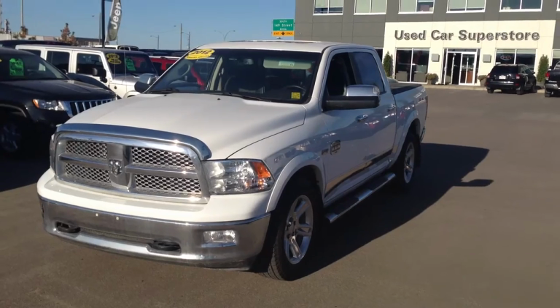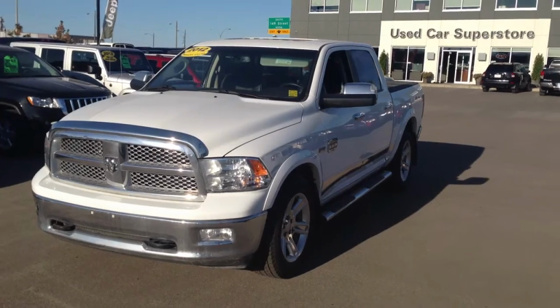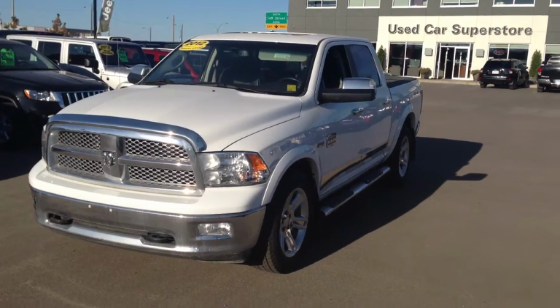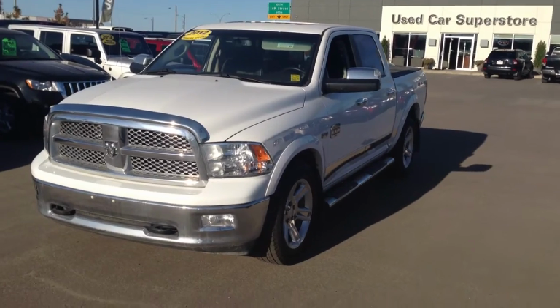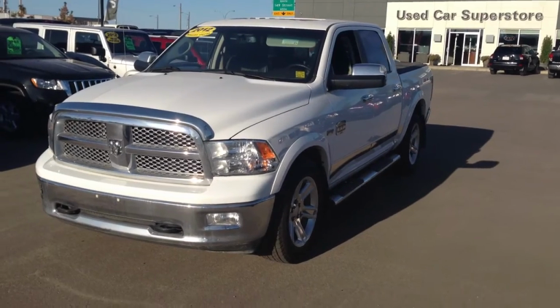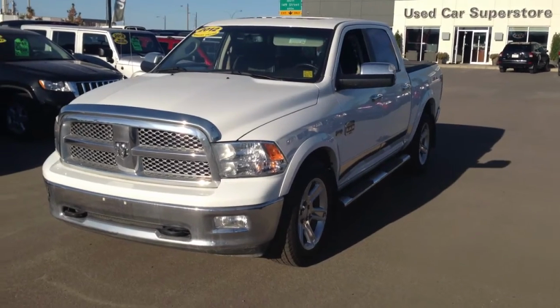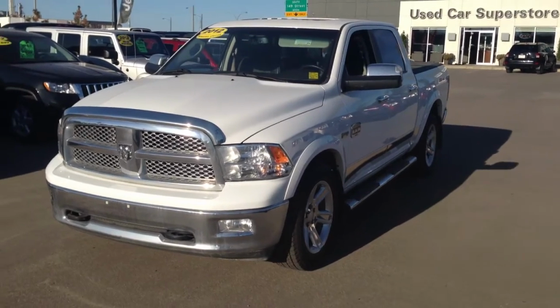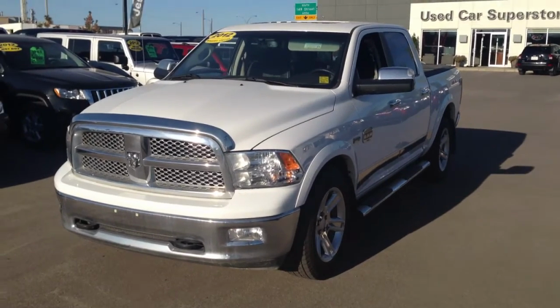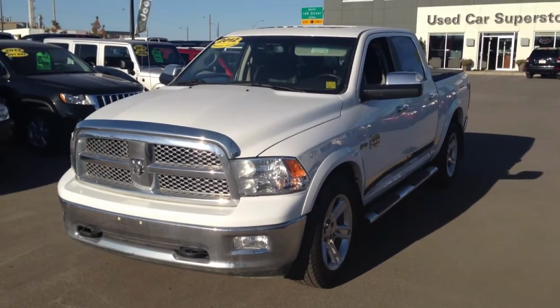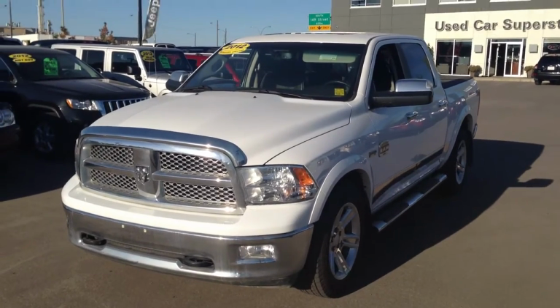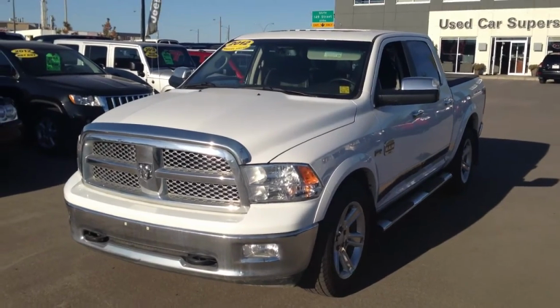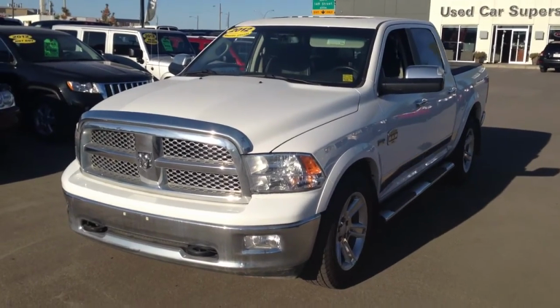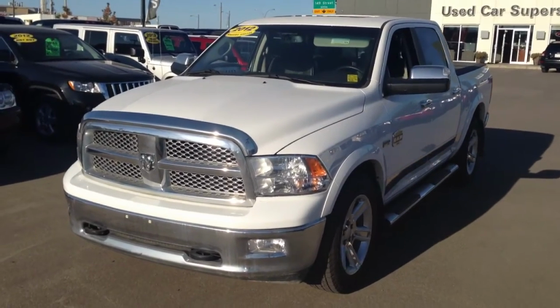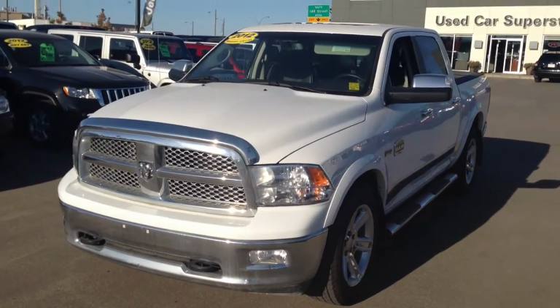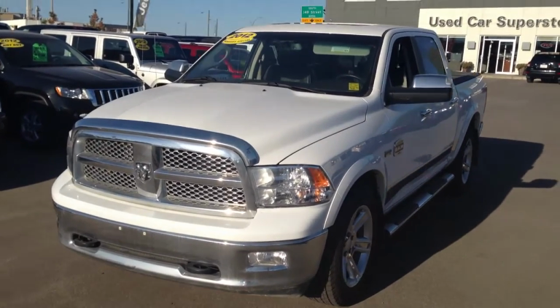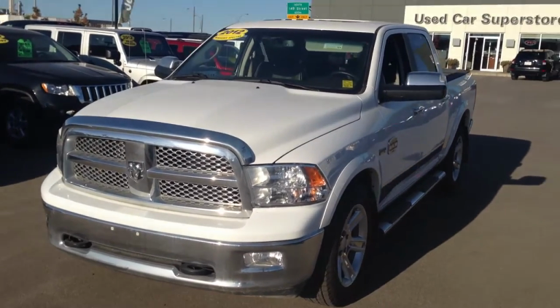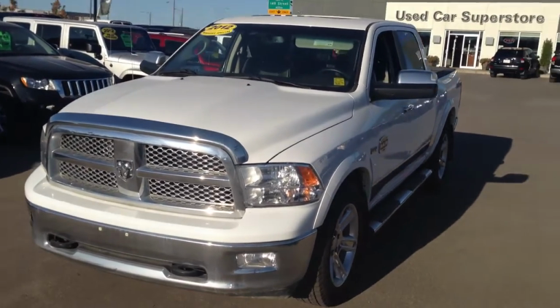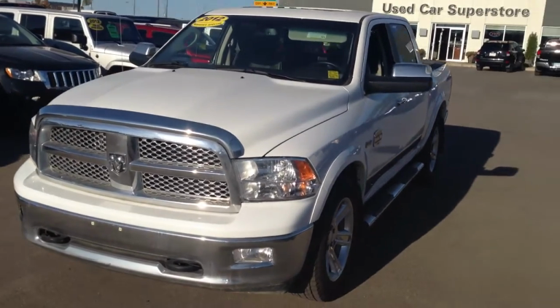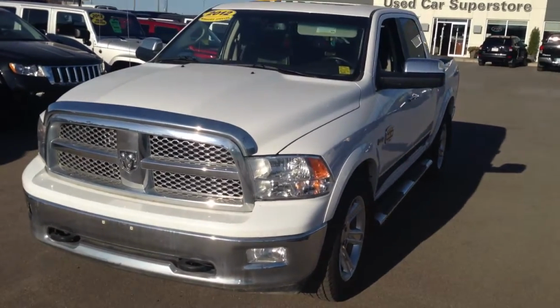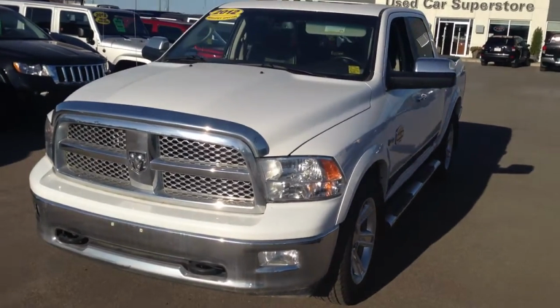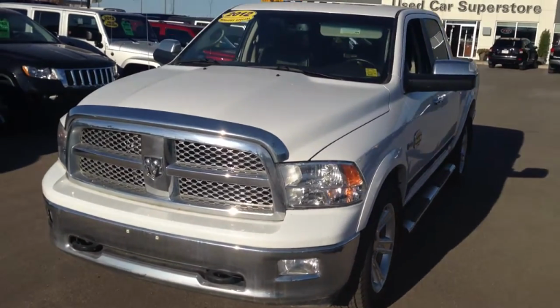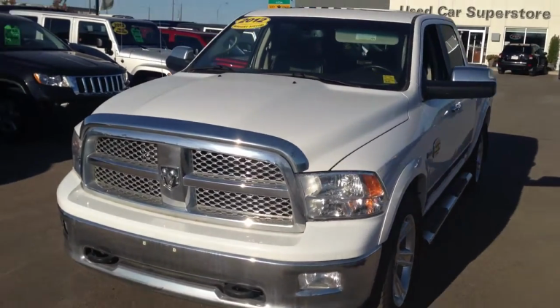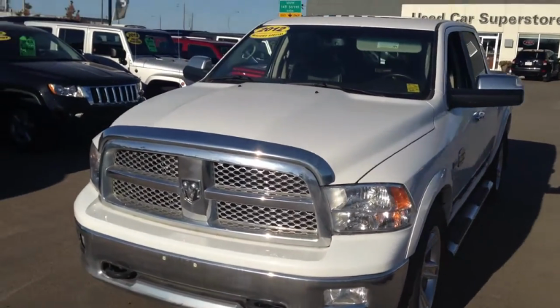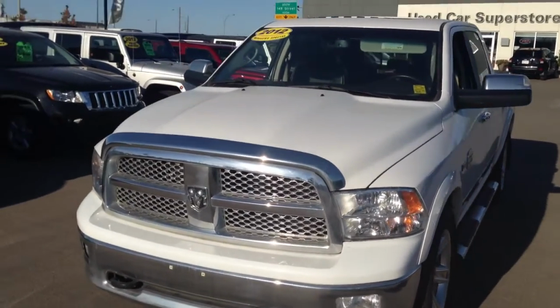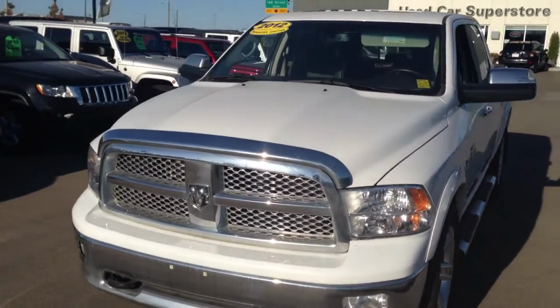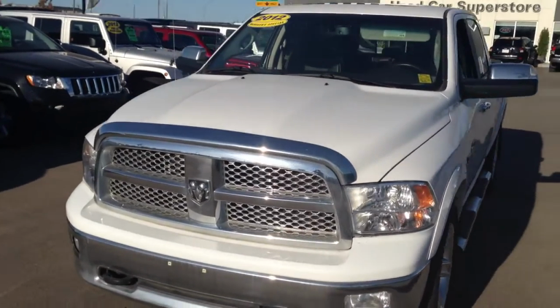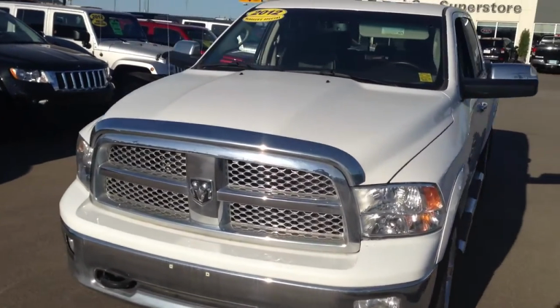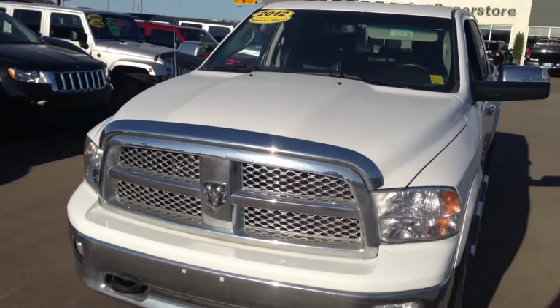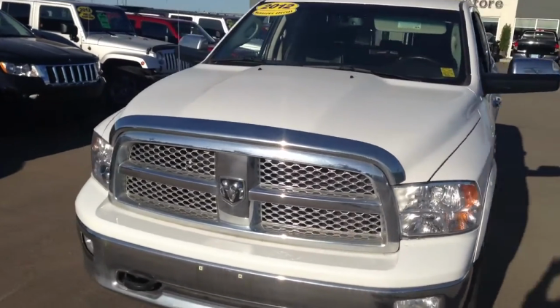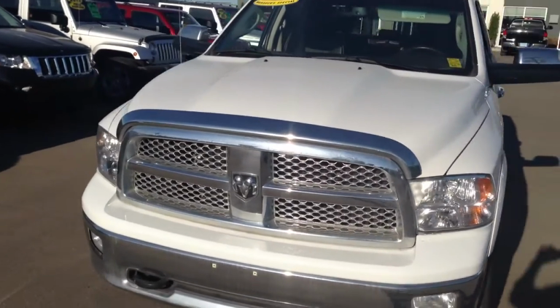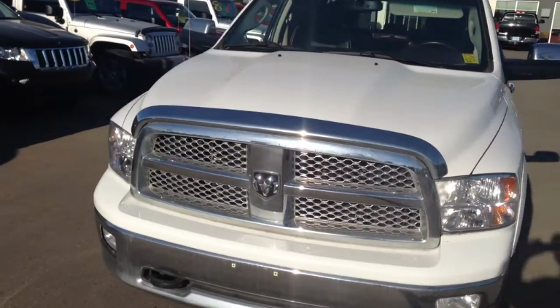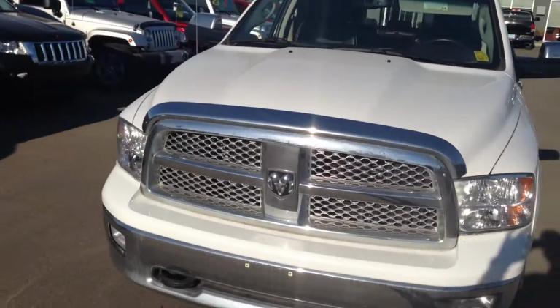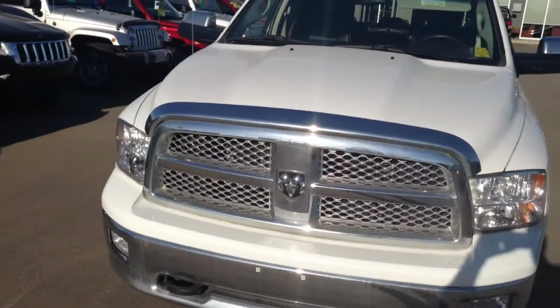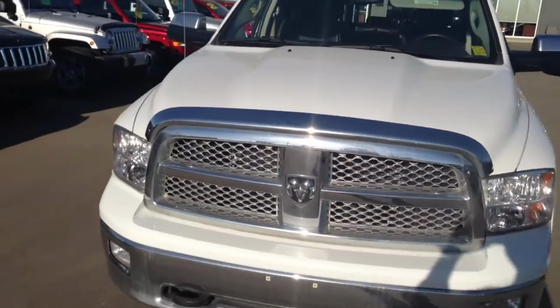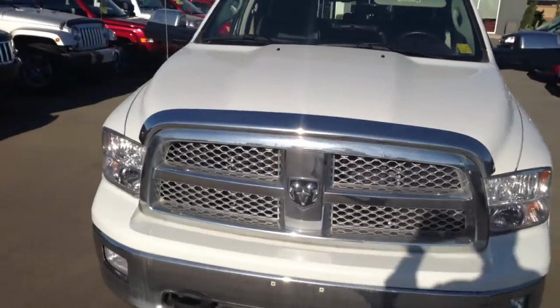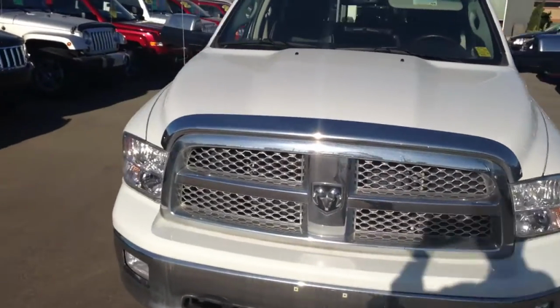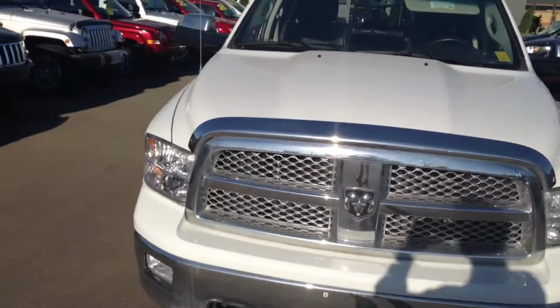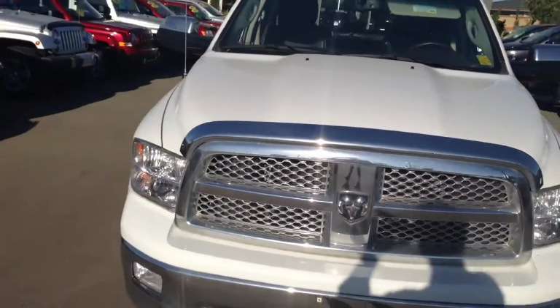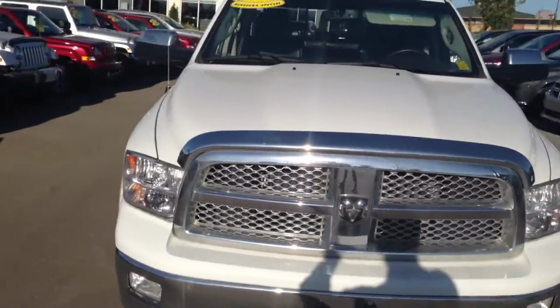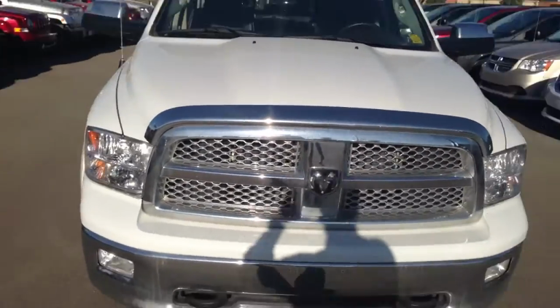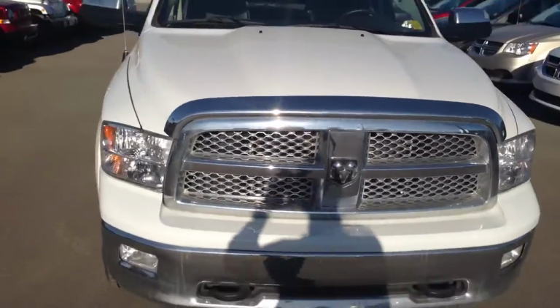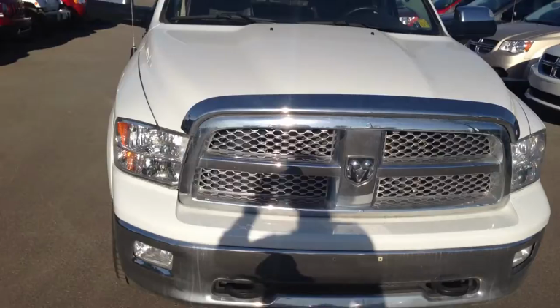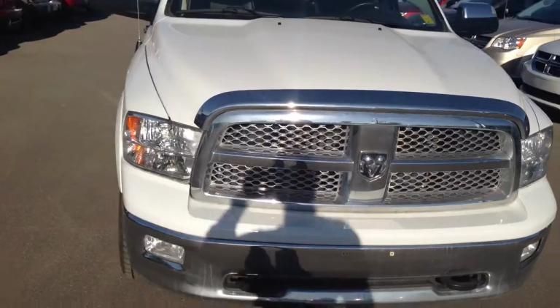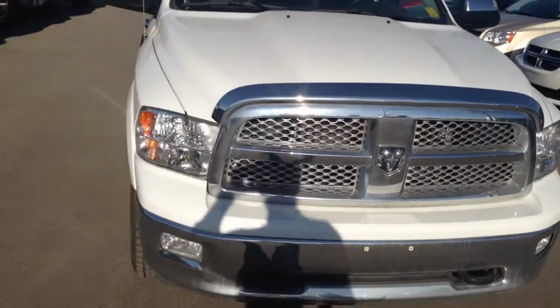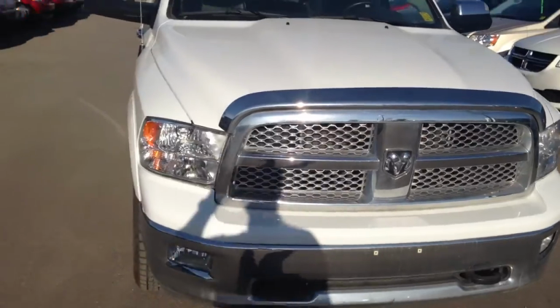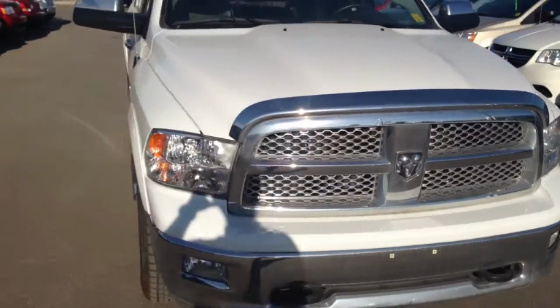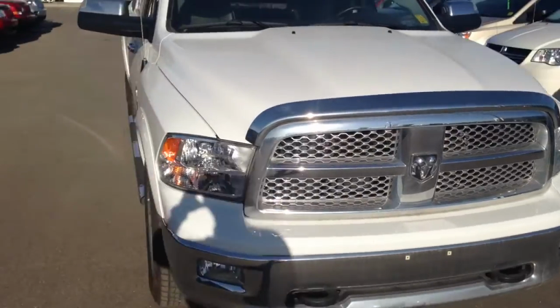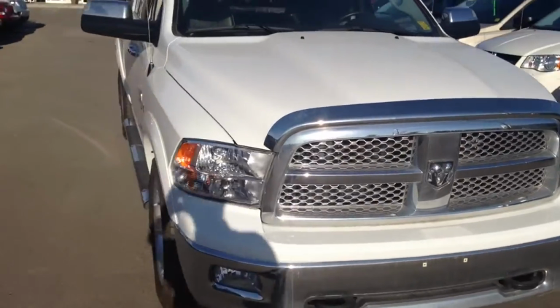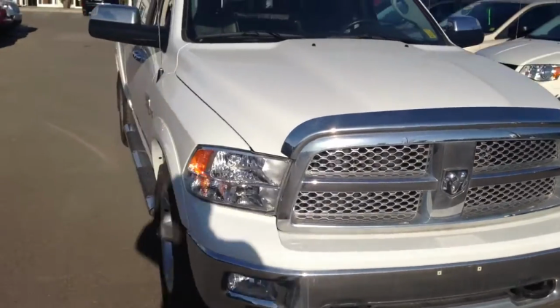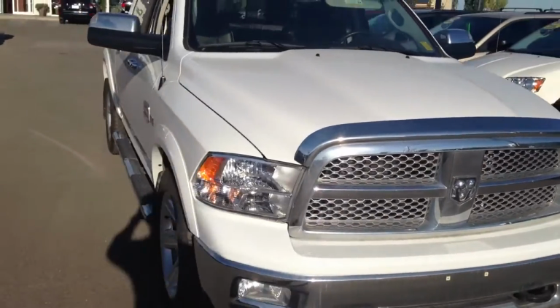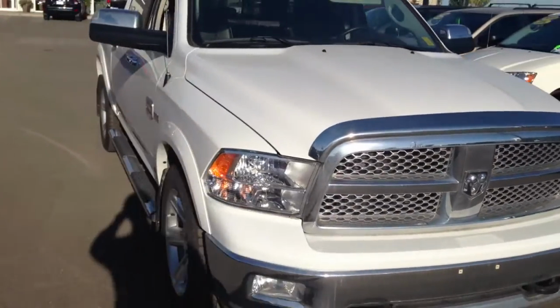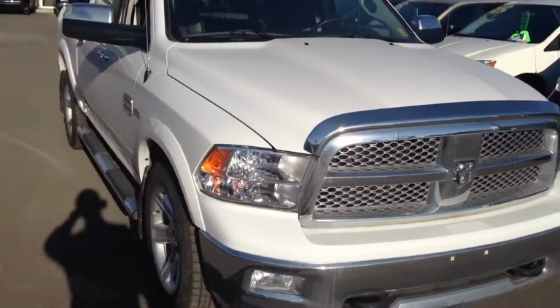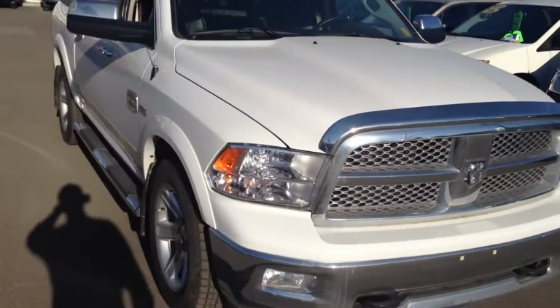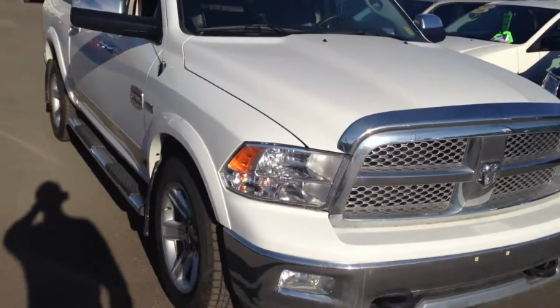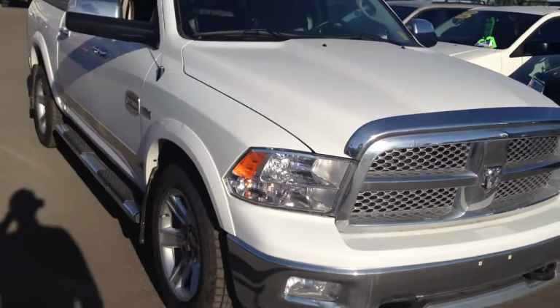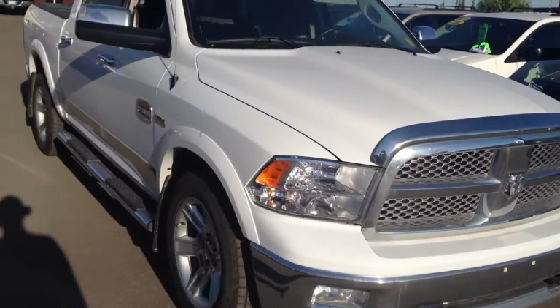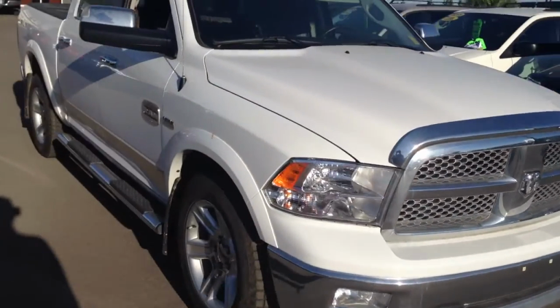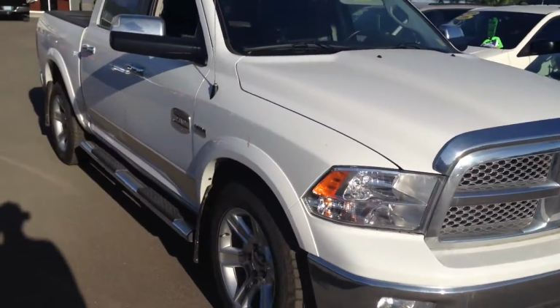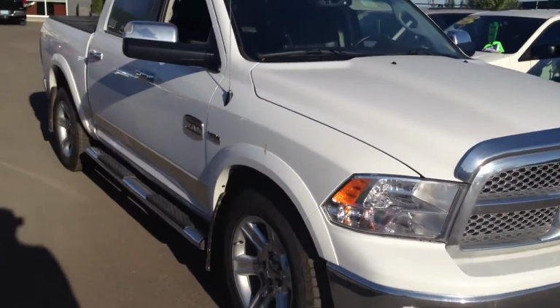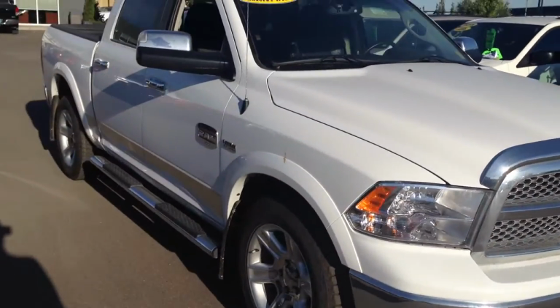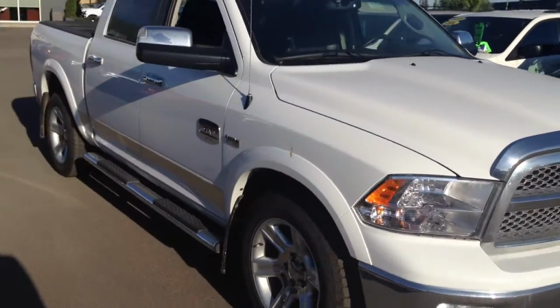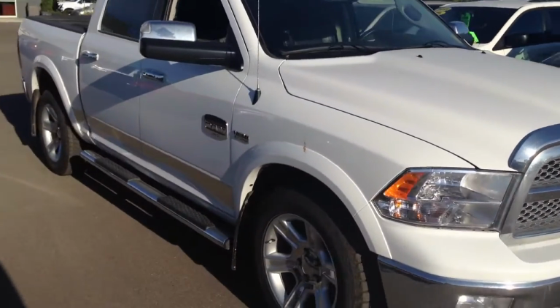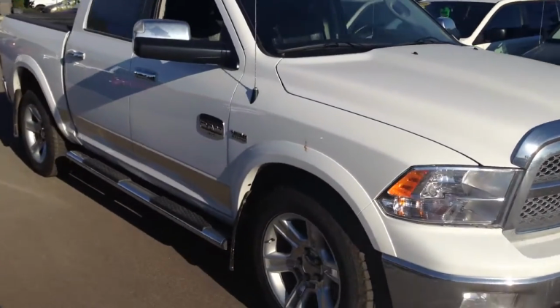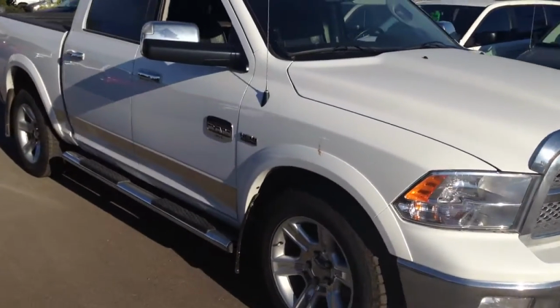Hey guys, thanks for joining us down here at Crosstown Auto Center's pre-owned superstore on the corner of 156th Street and Yellowhead Trail.